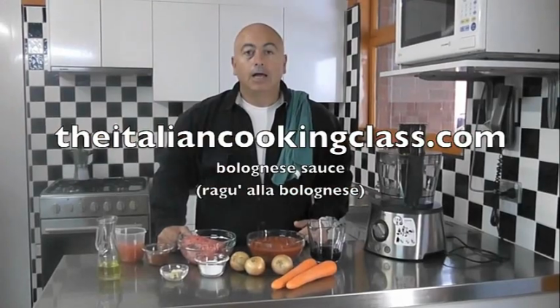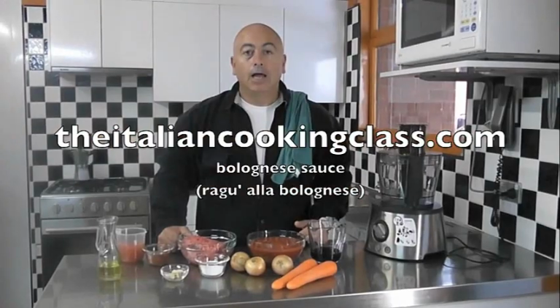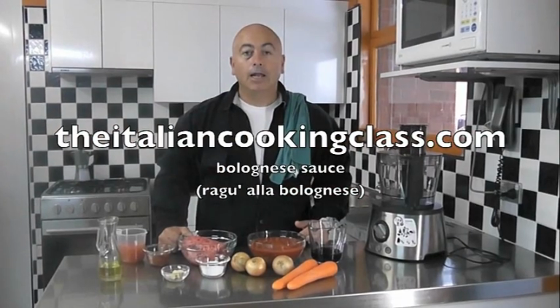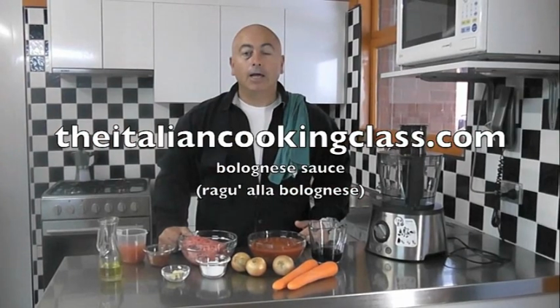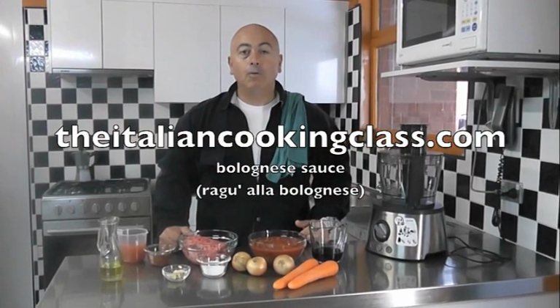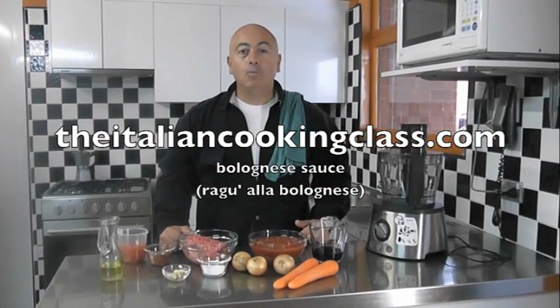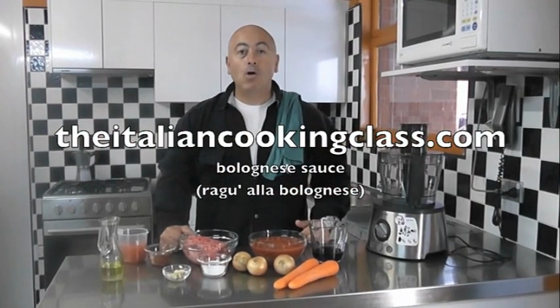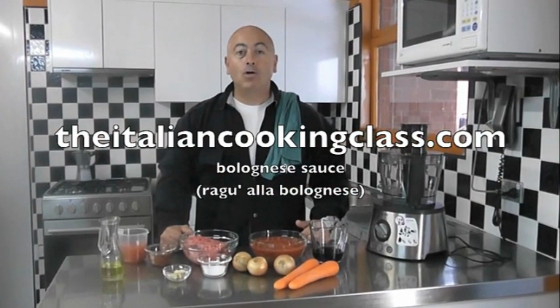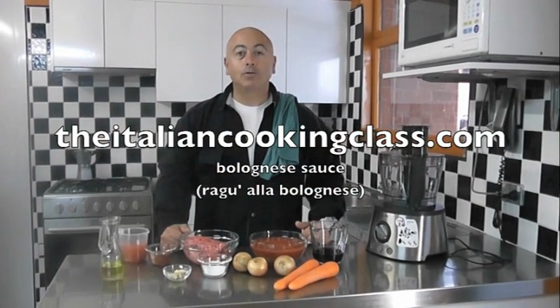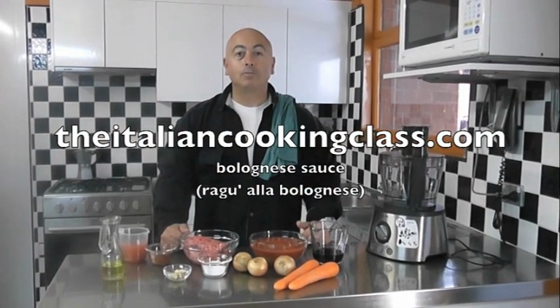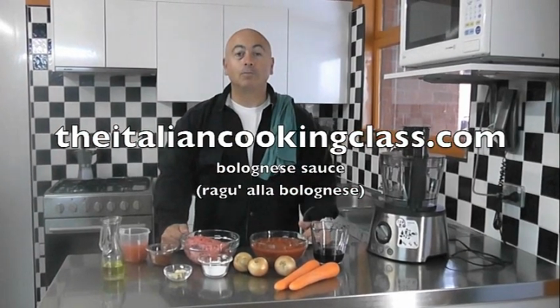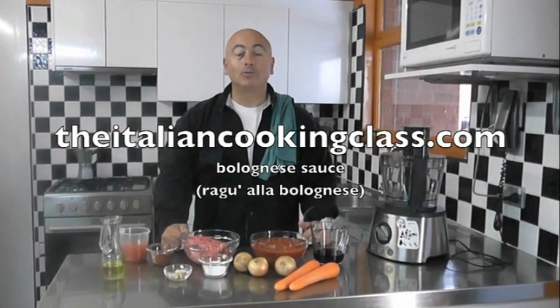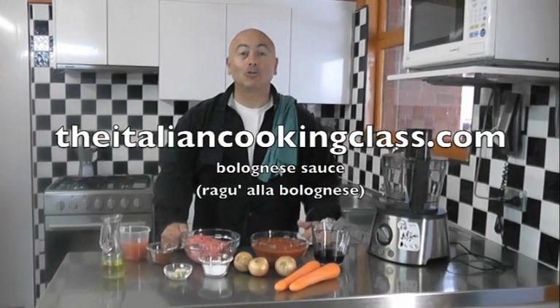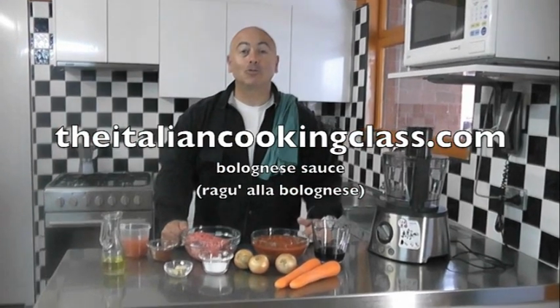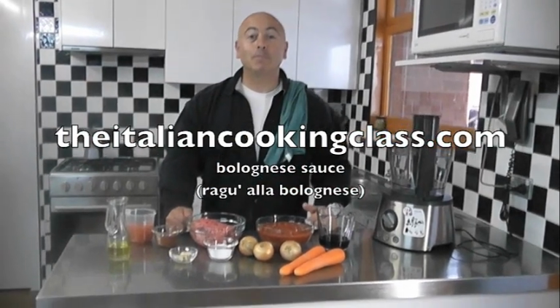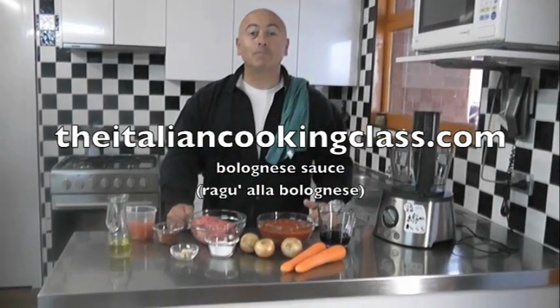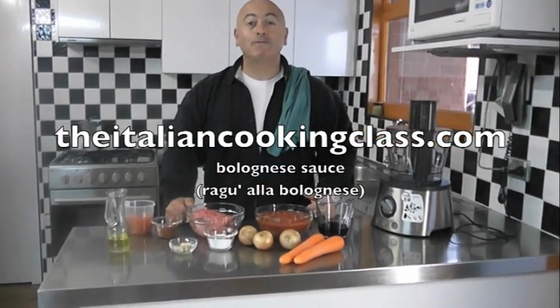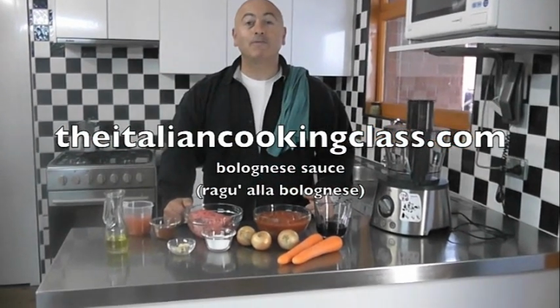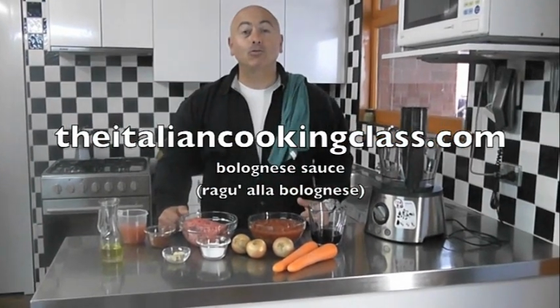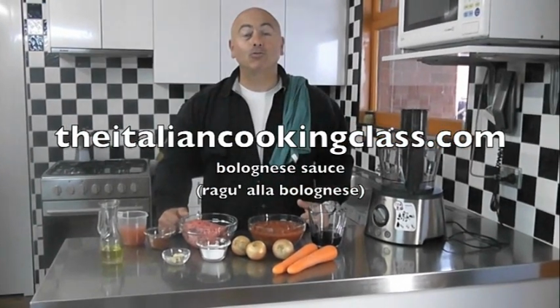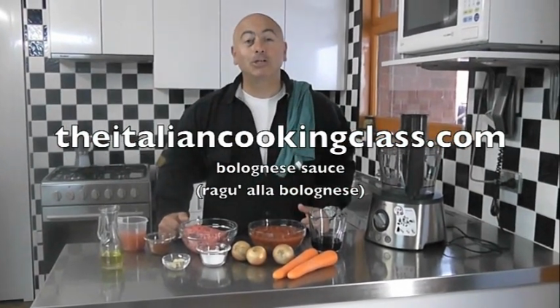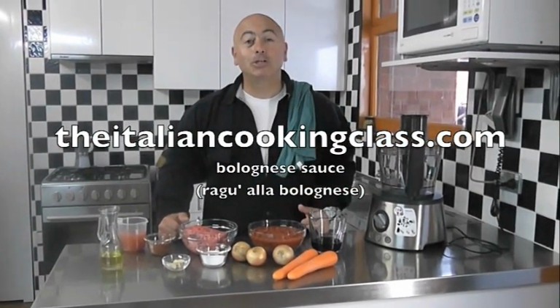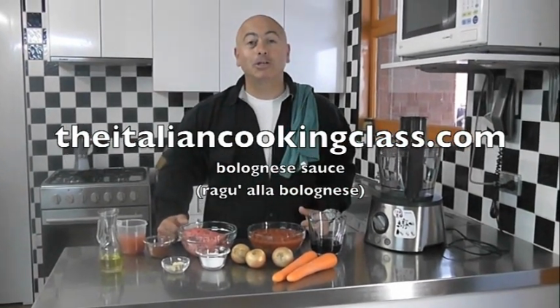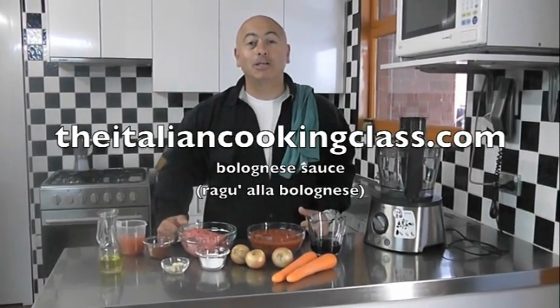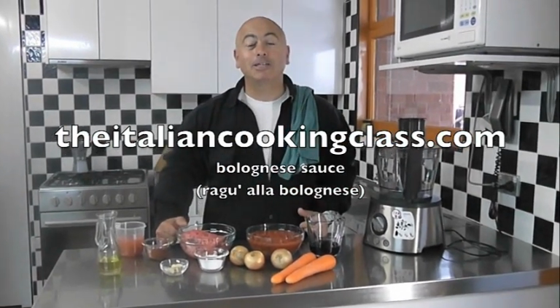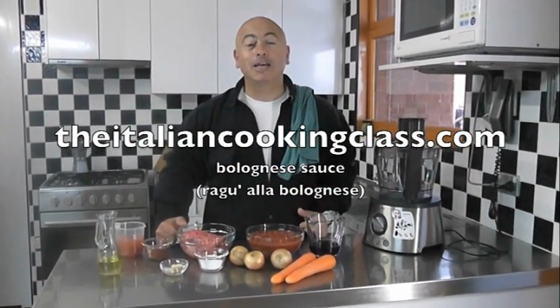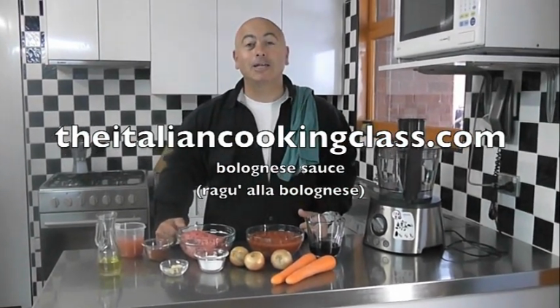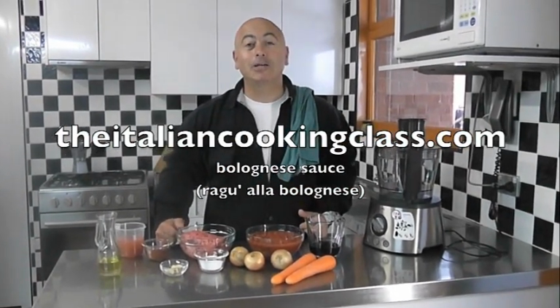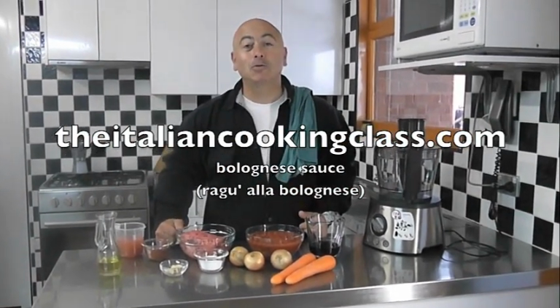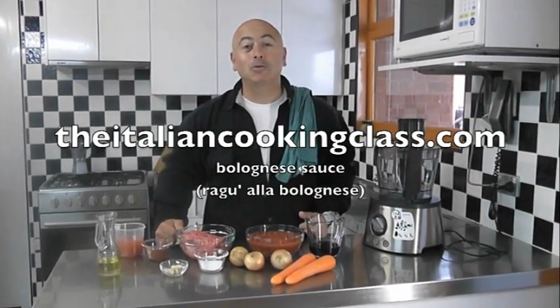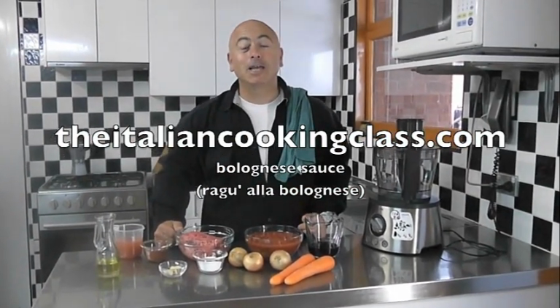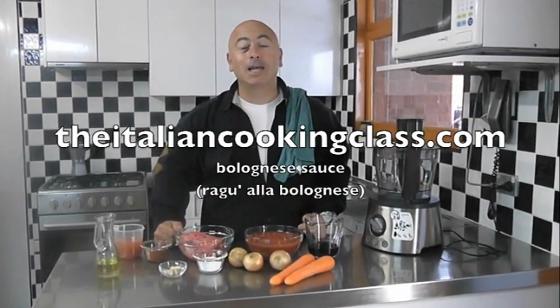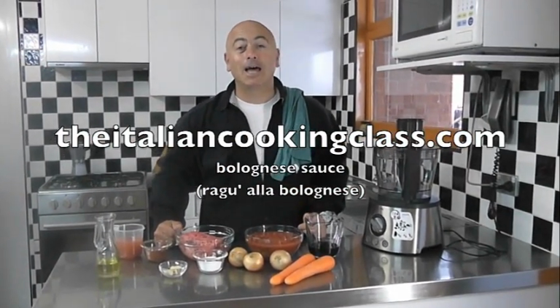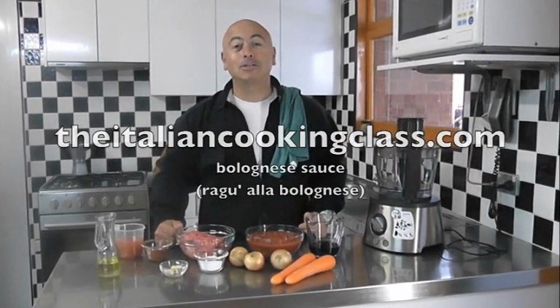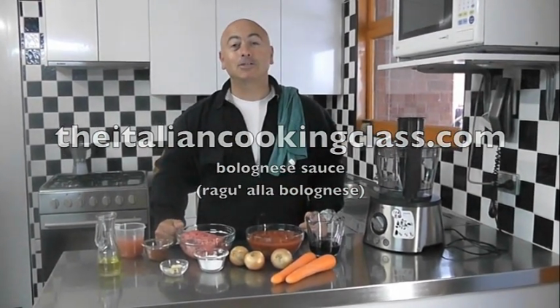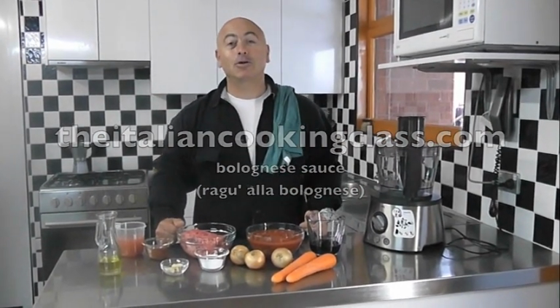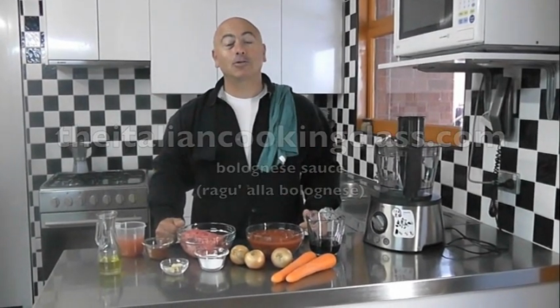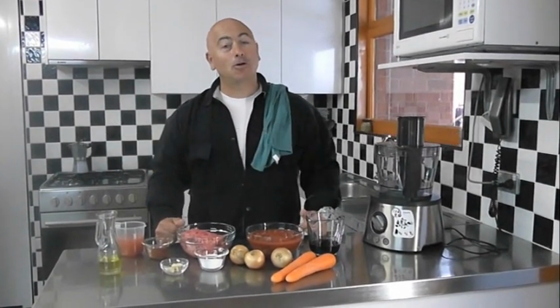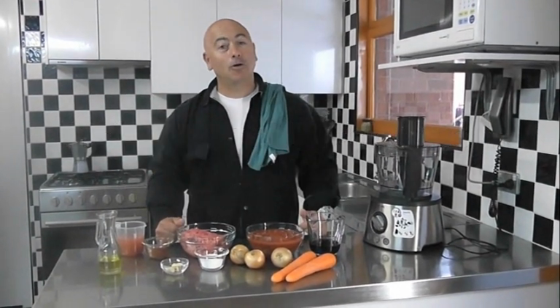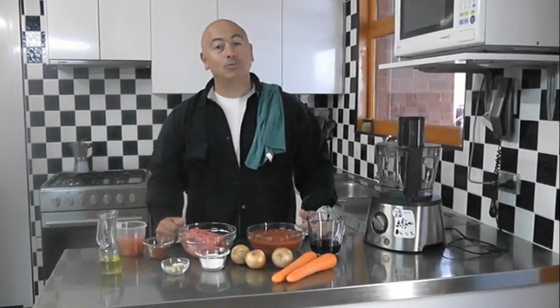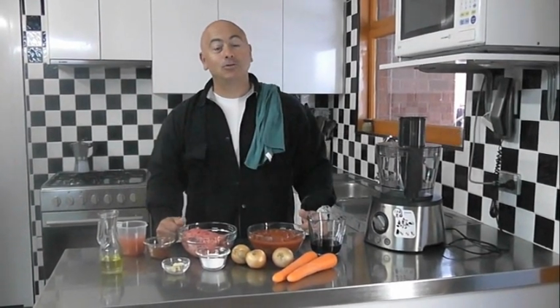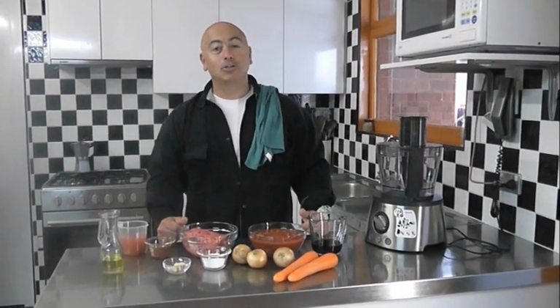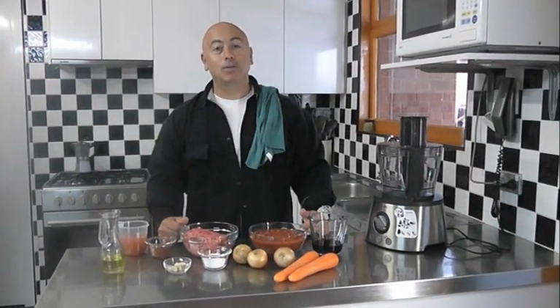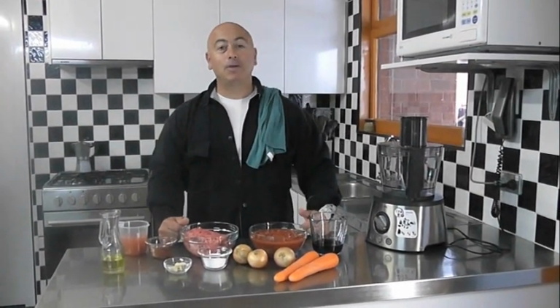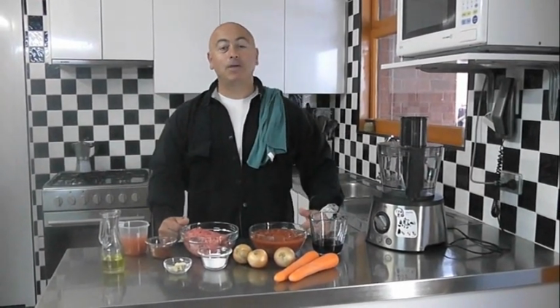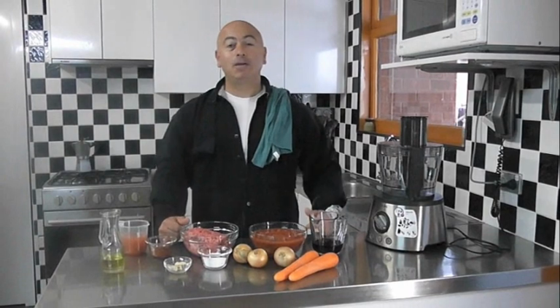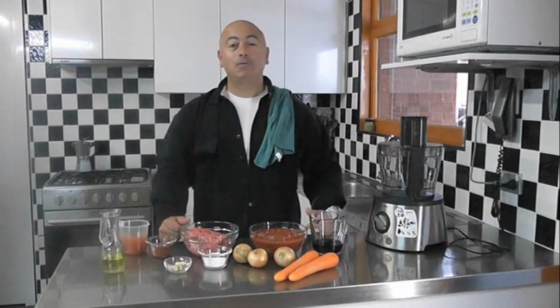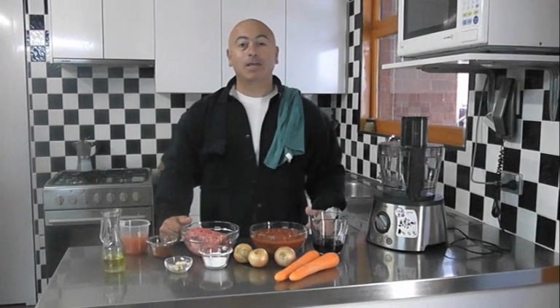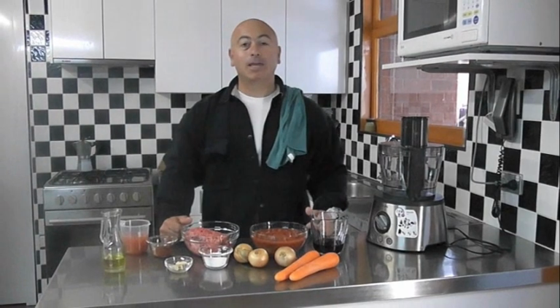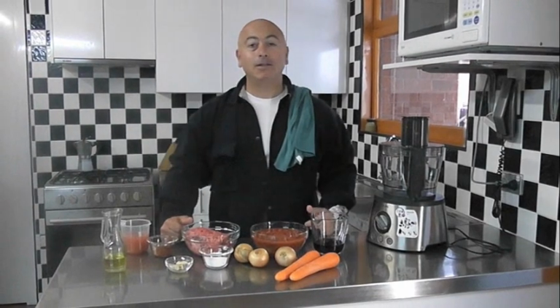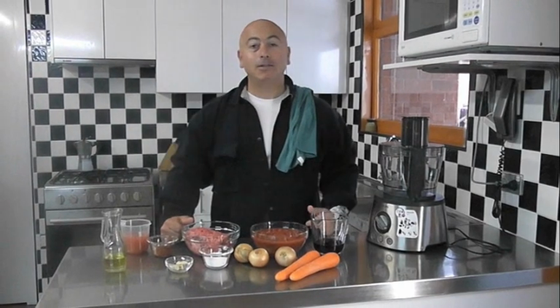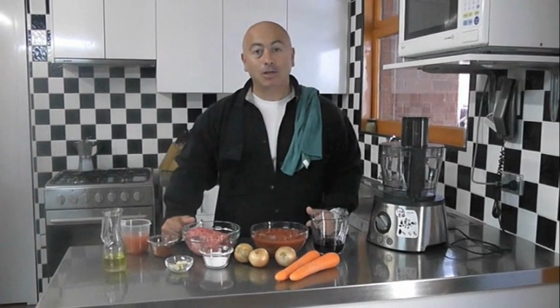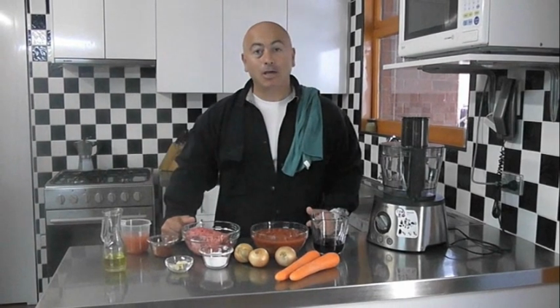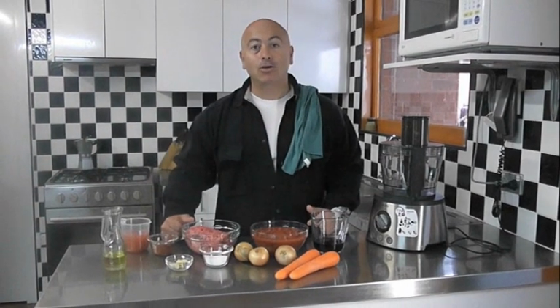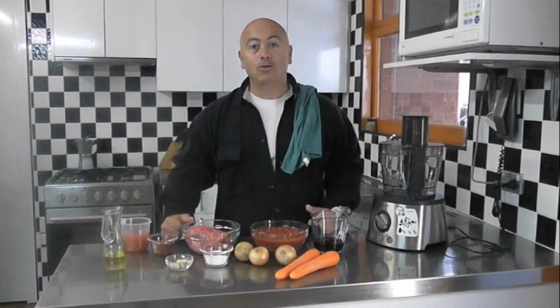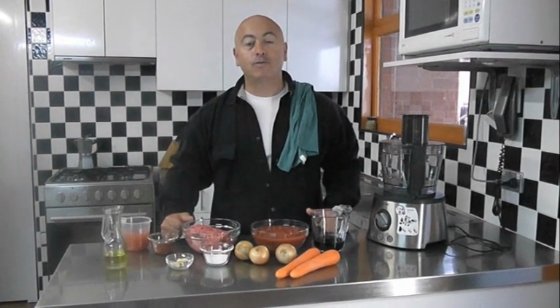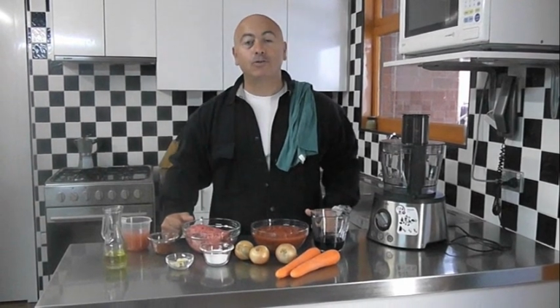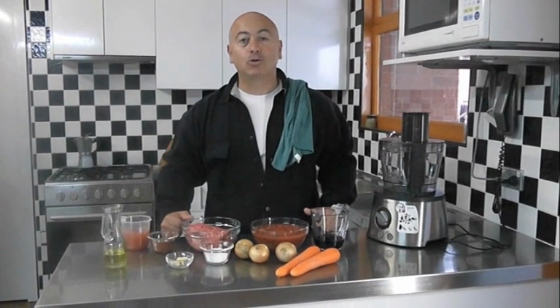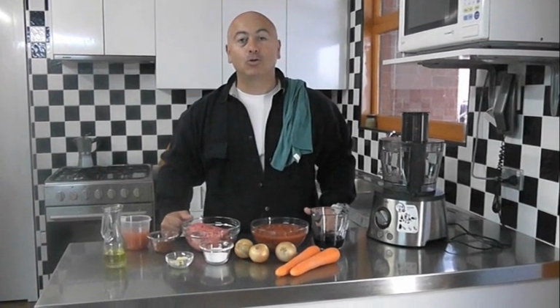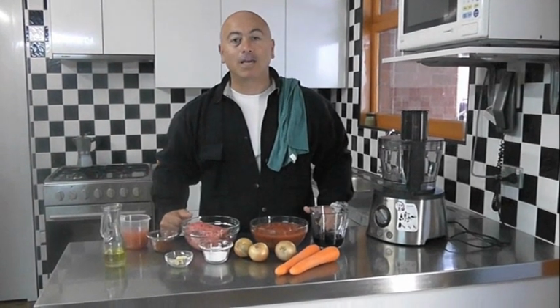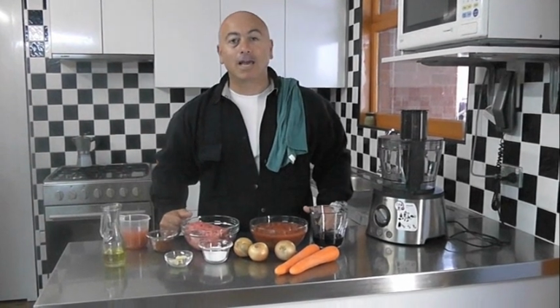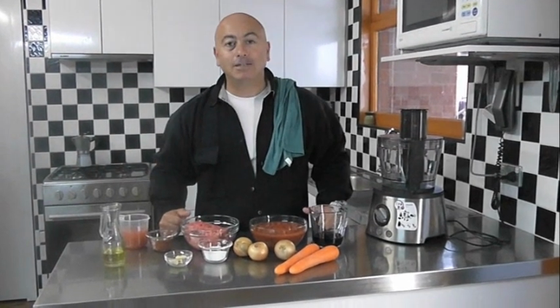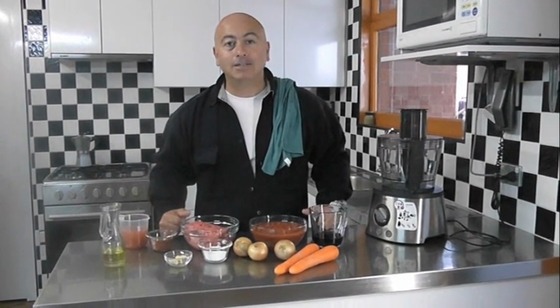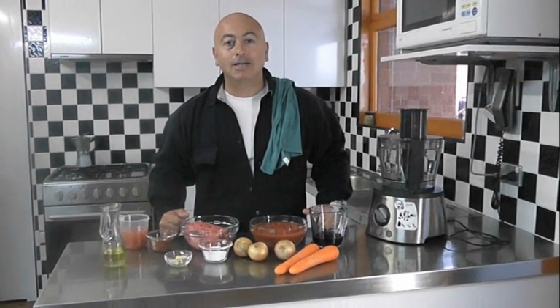Hello and welcome, buongiorno and benvenuti to the italiancookingclass.com. Ruseppe here again. Thank you for joining us.